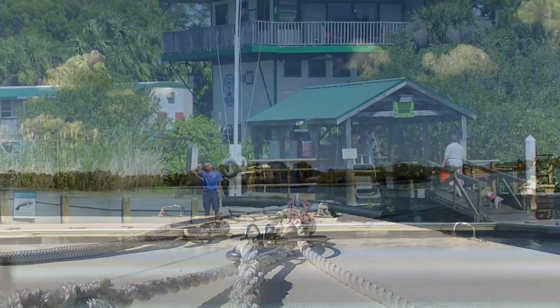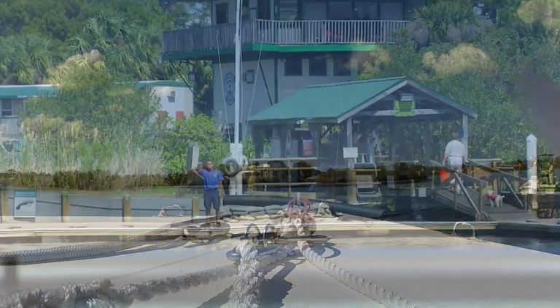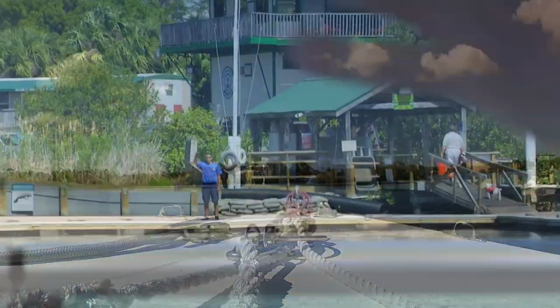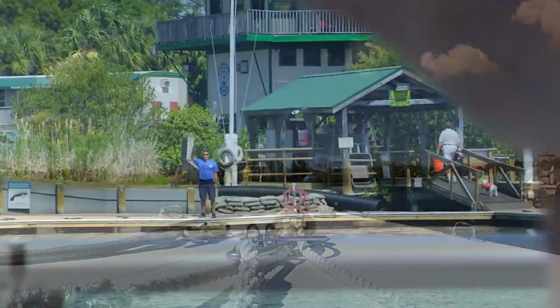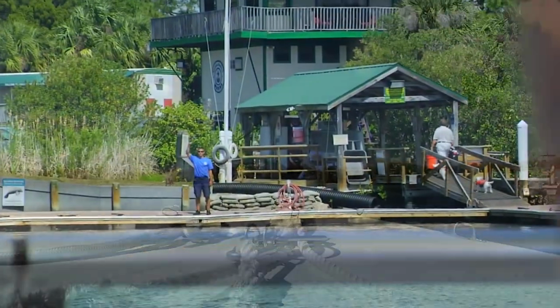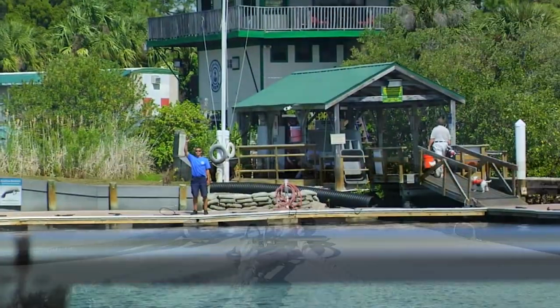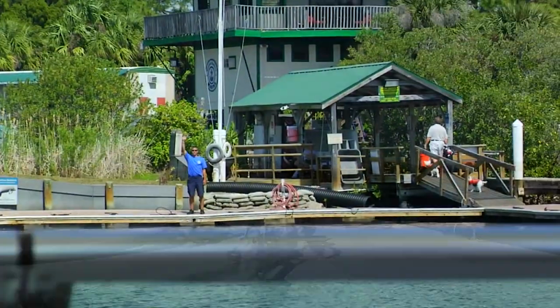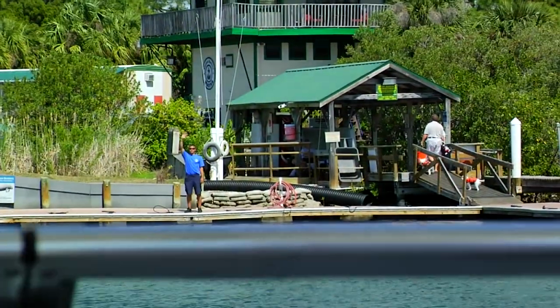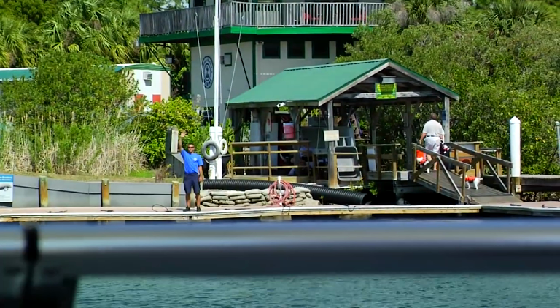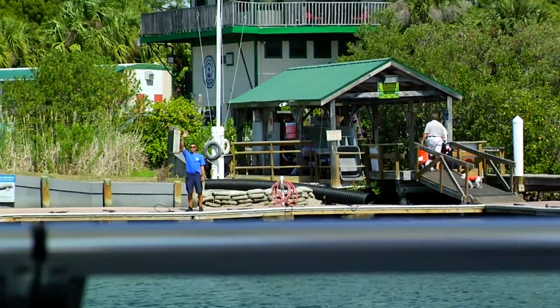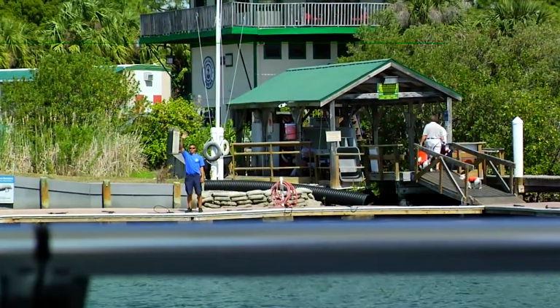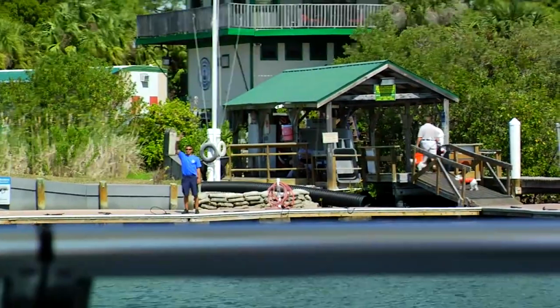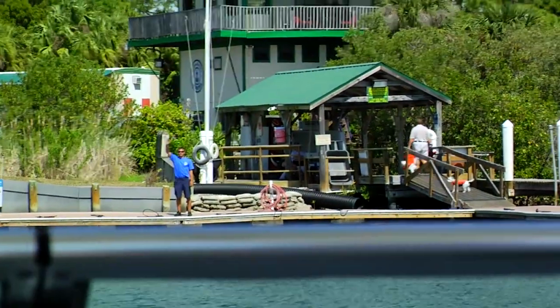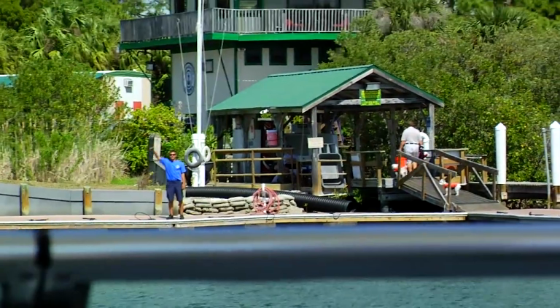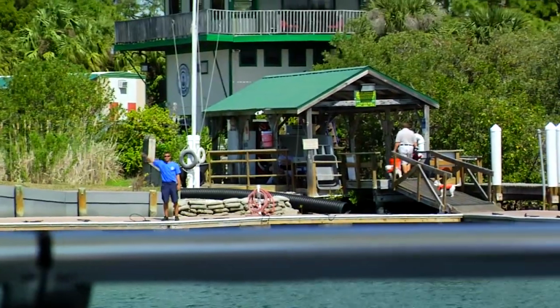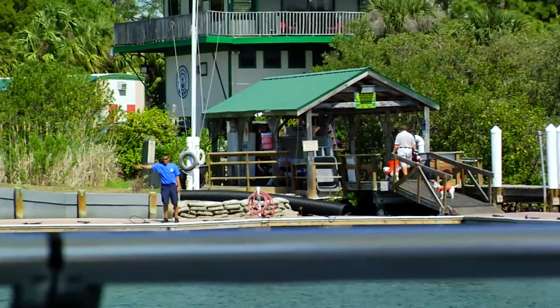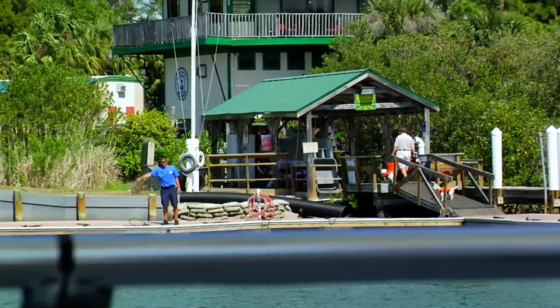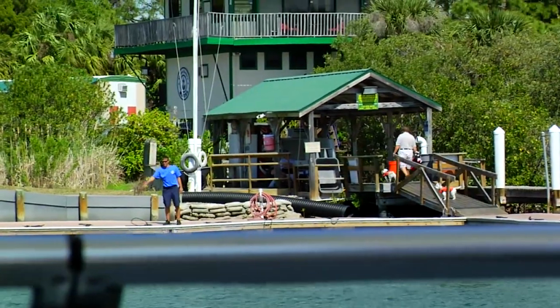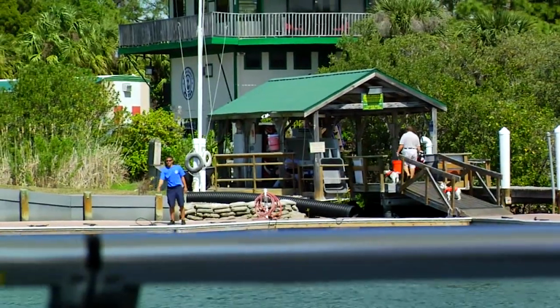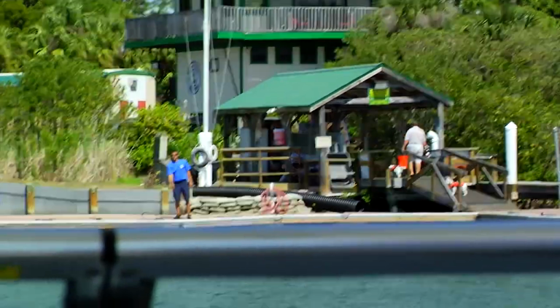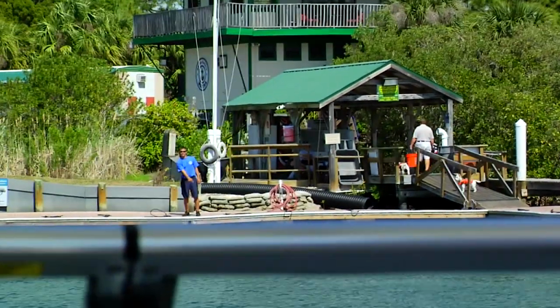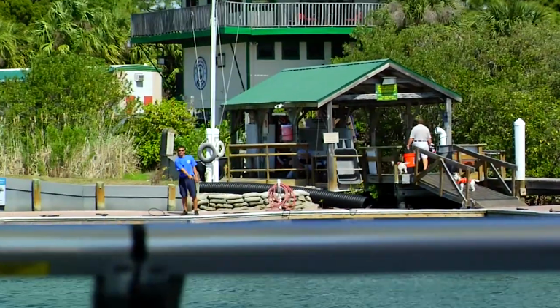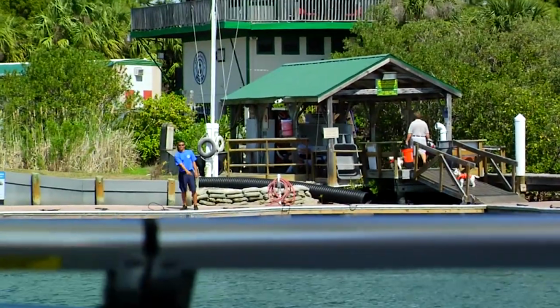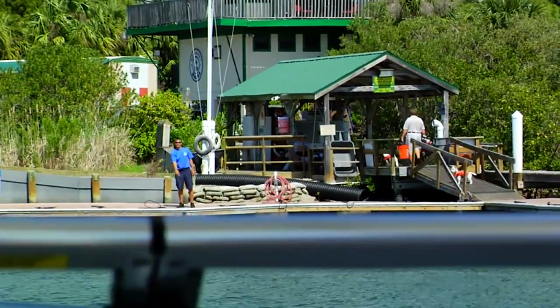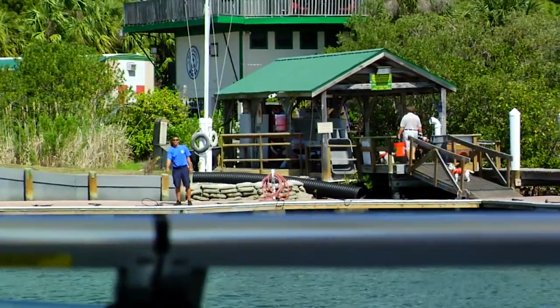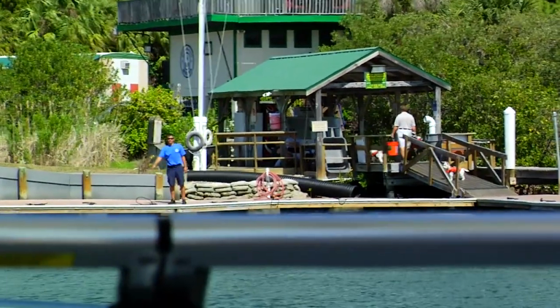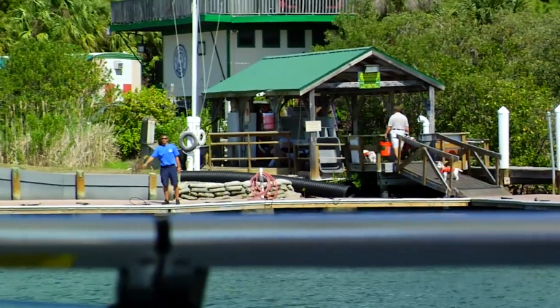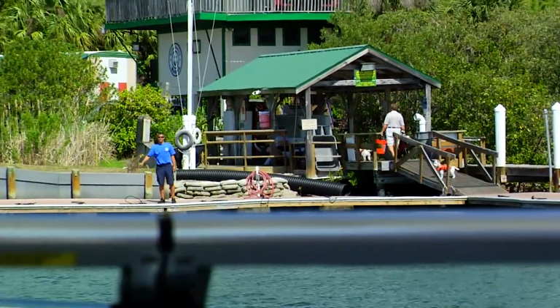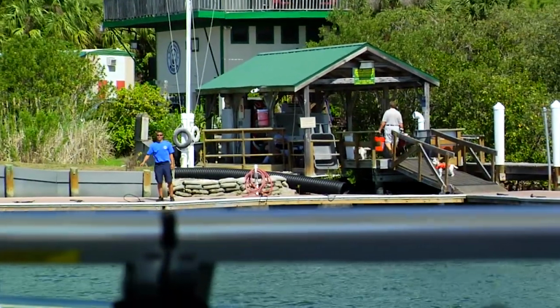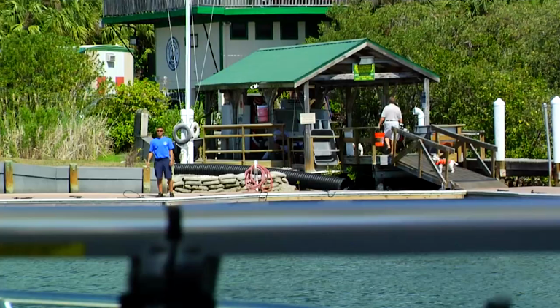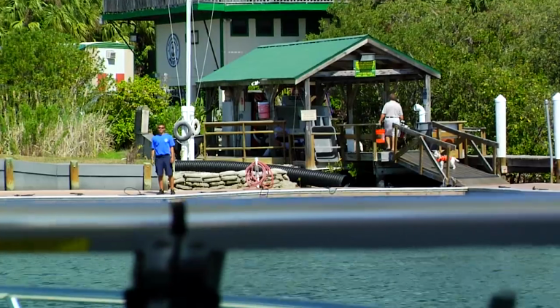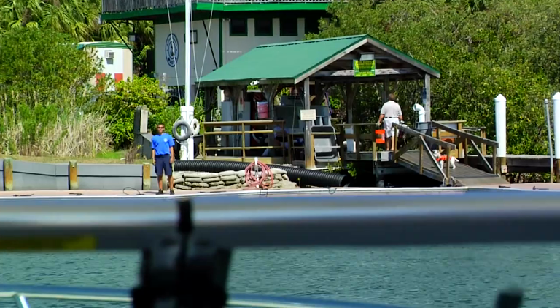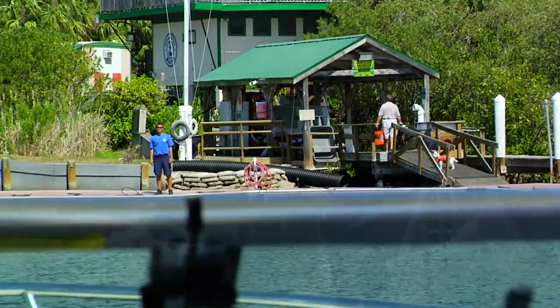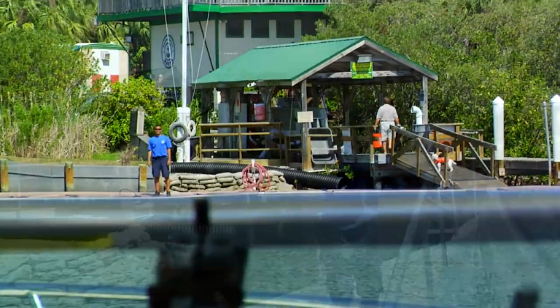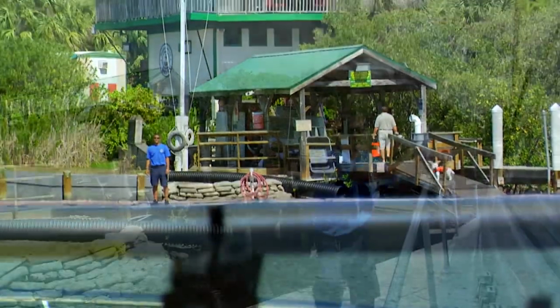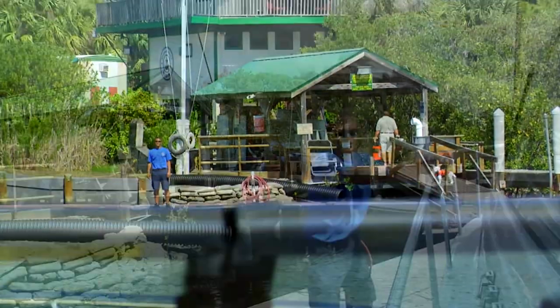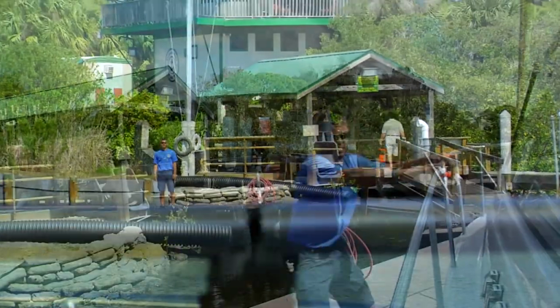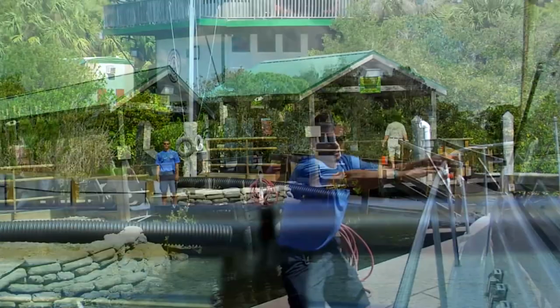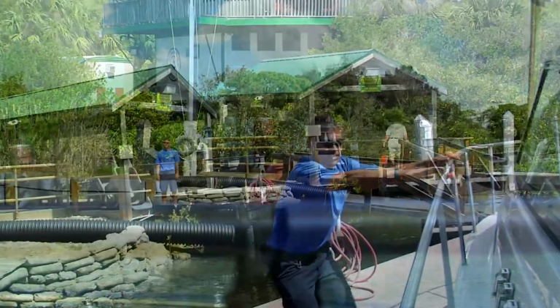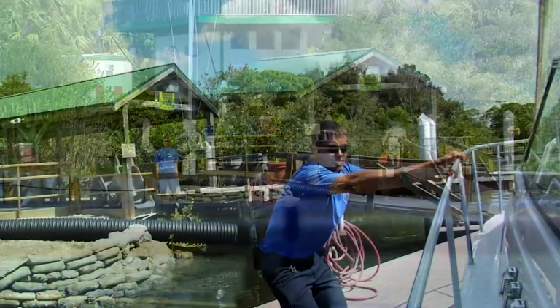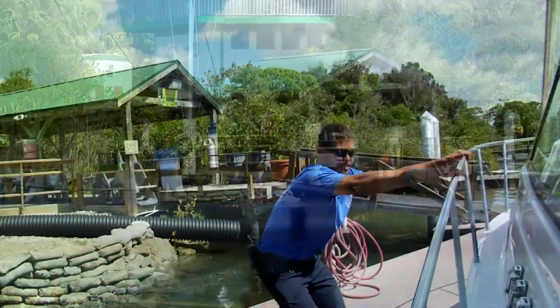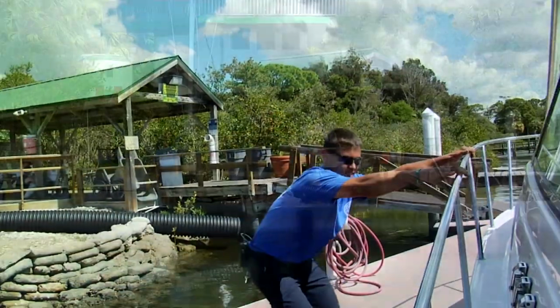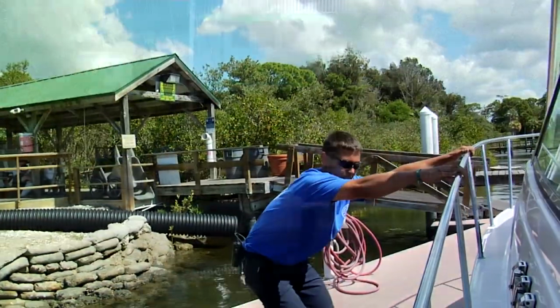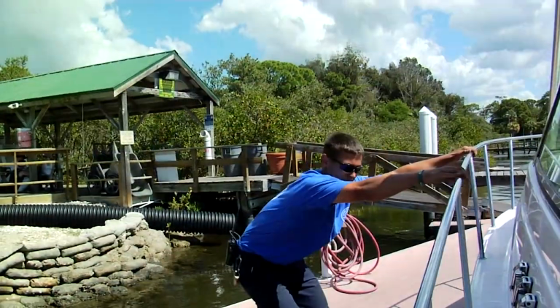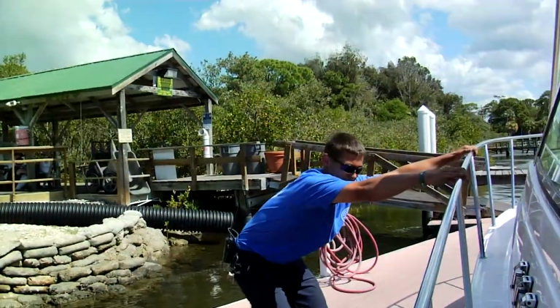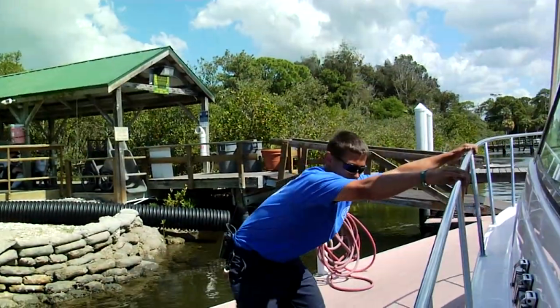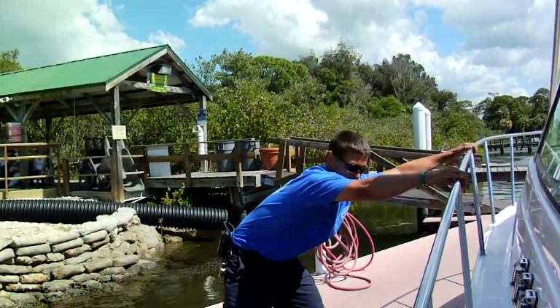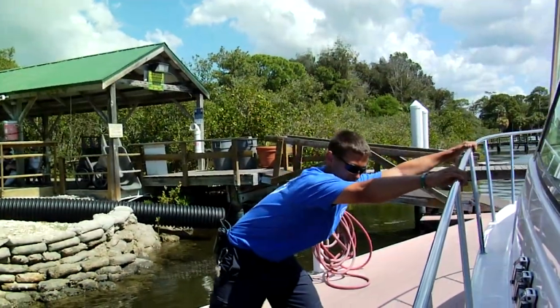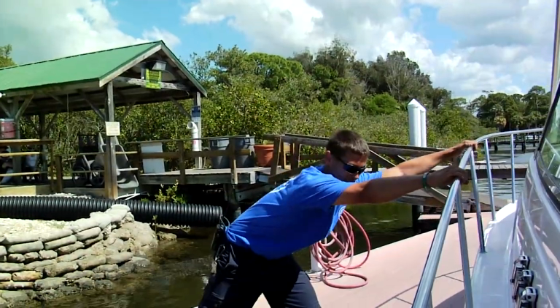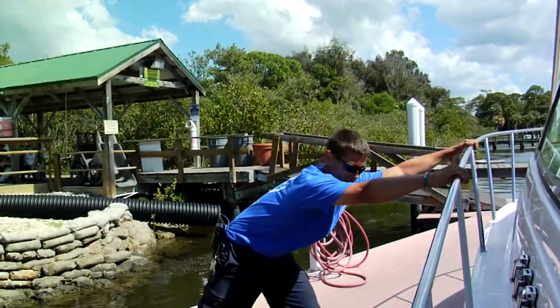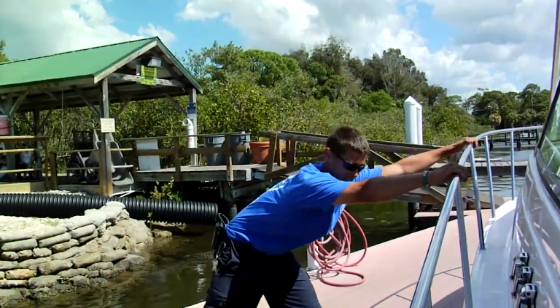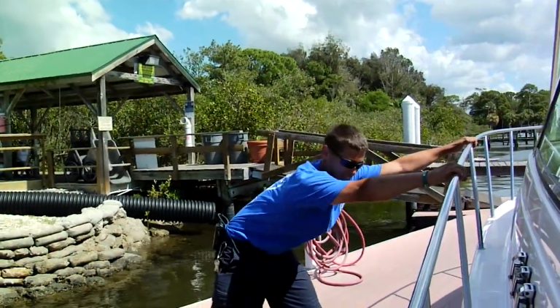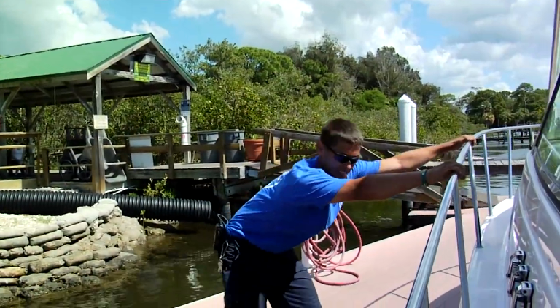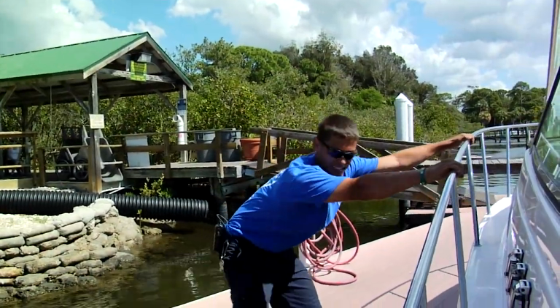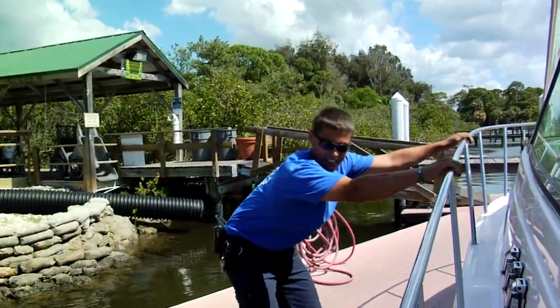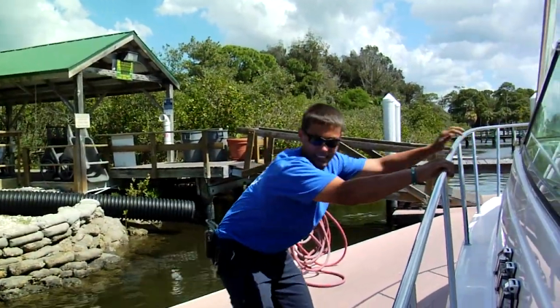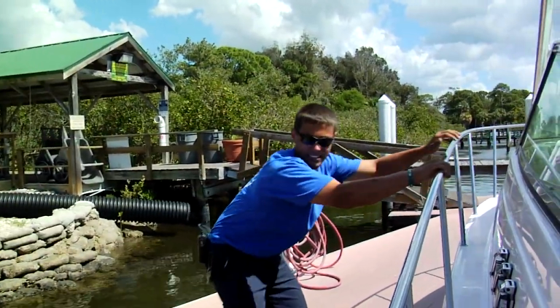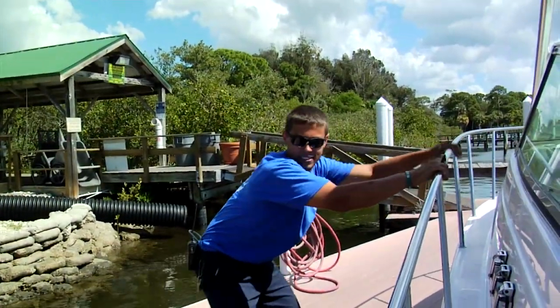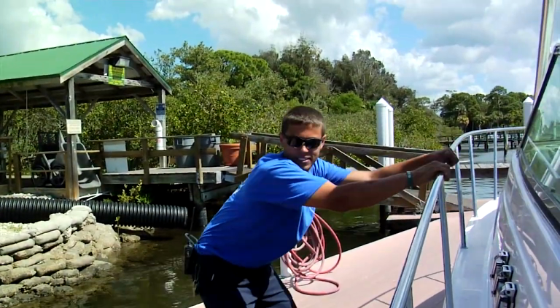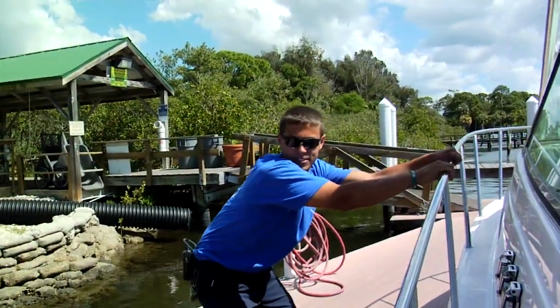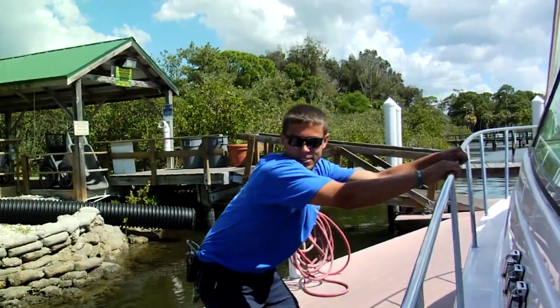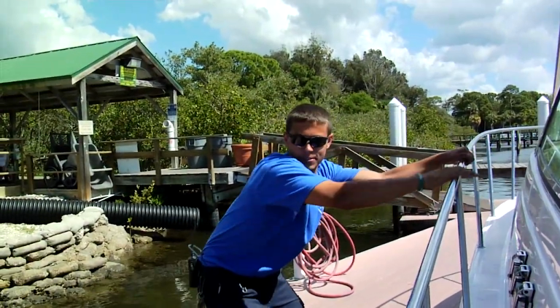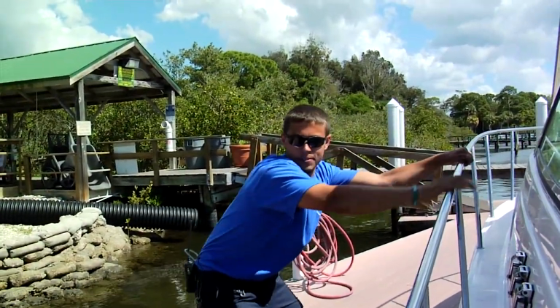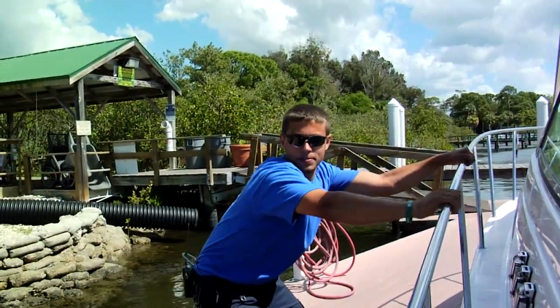When you return from your day on the water, our staff will assist you with docking and tying up your boat and help you unload your belongings.